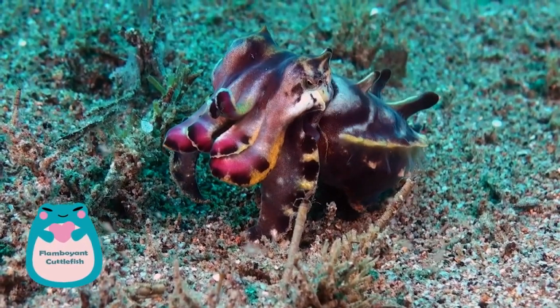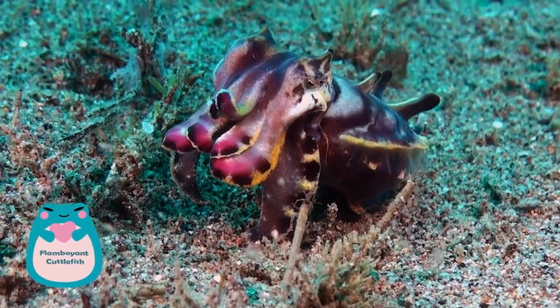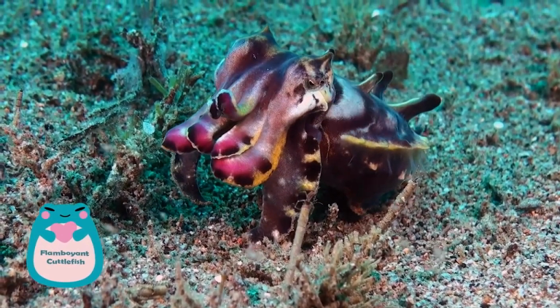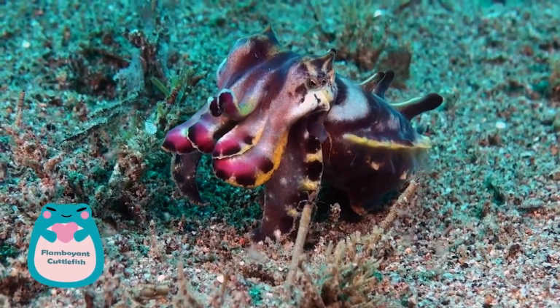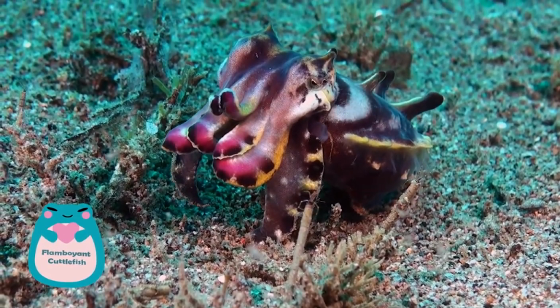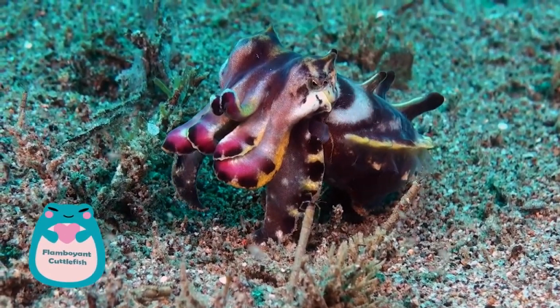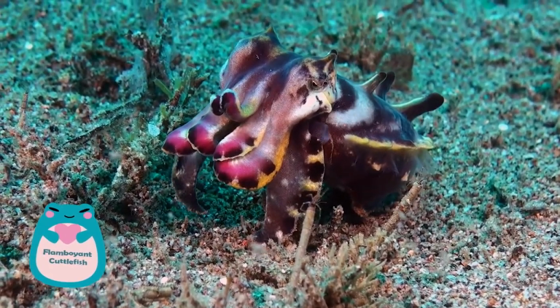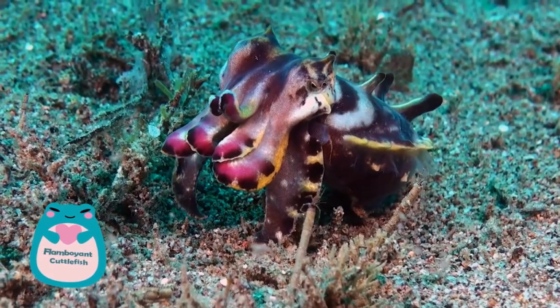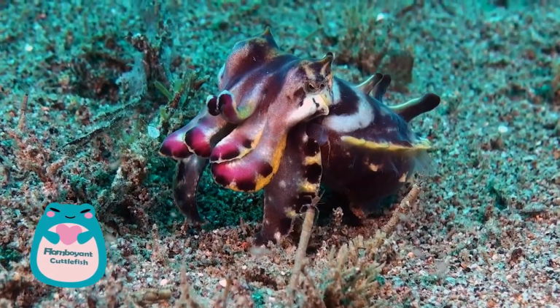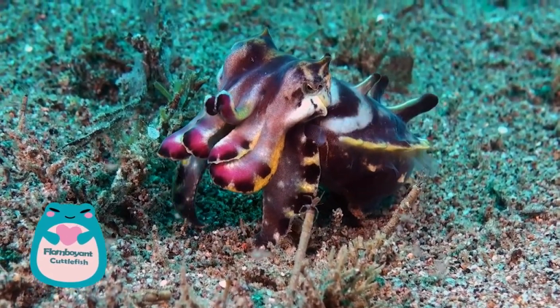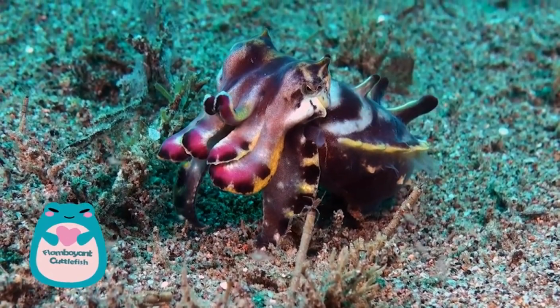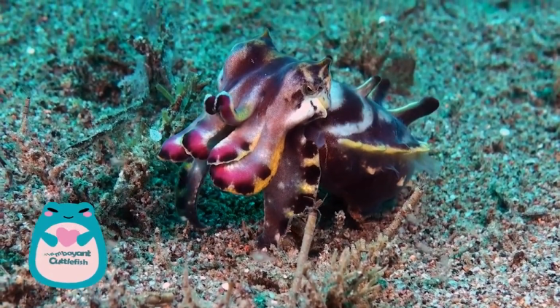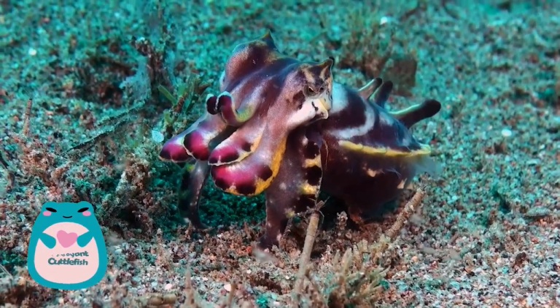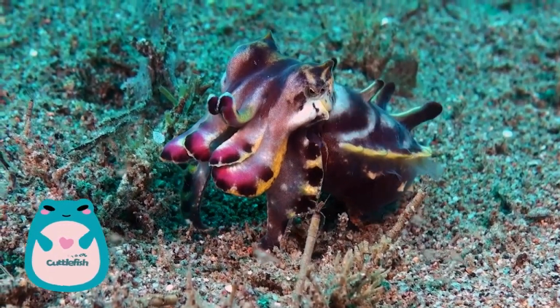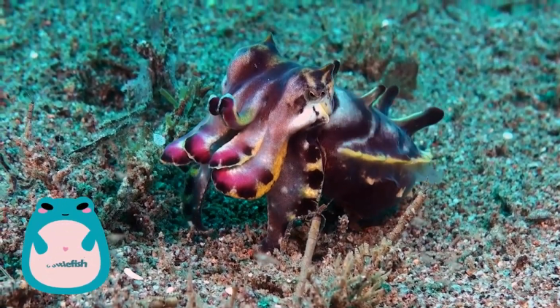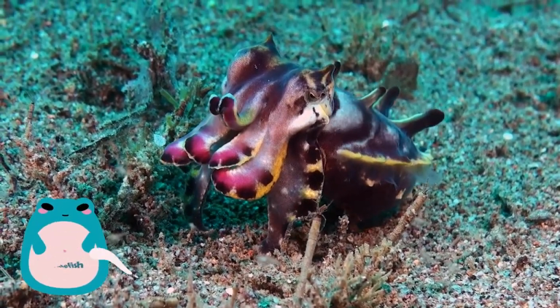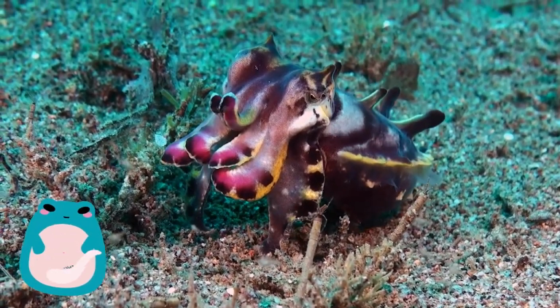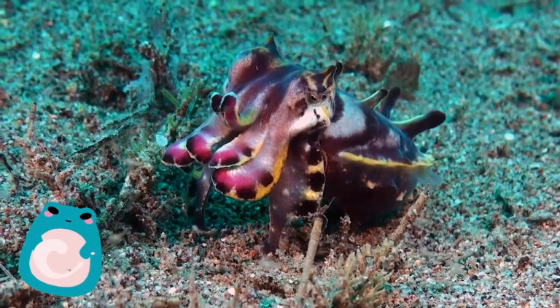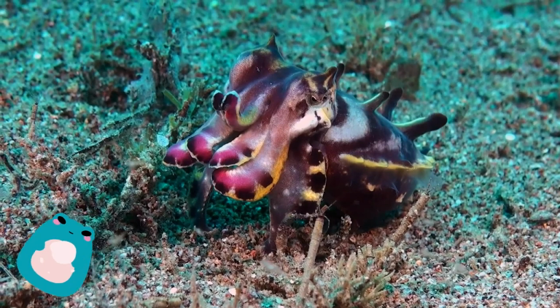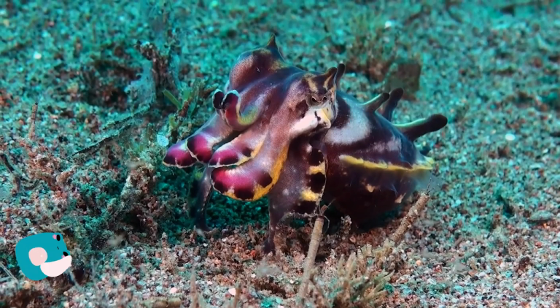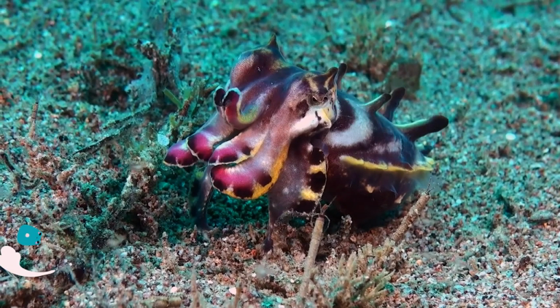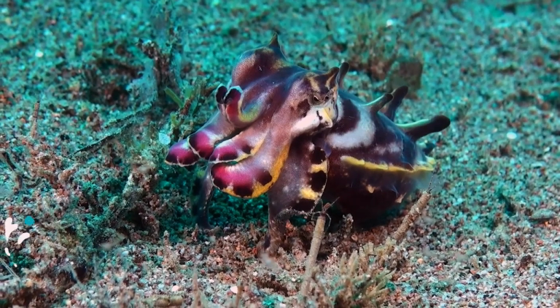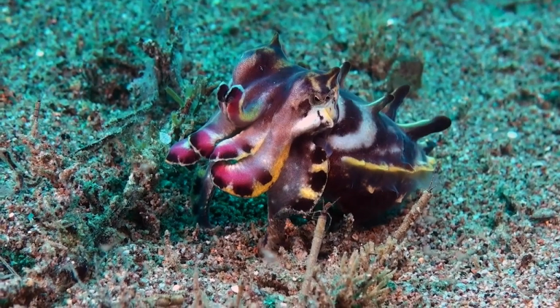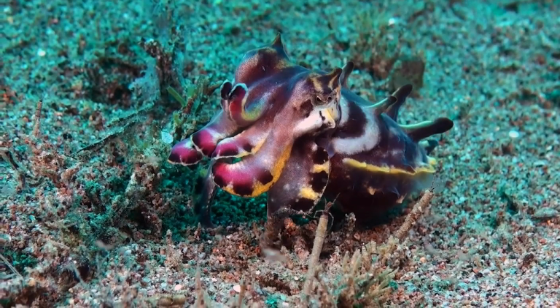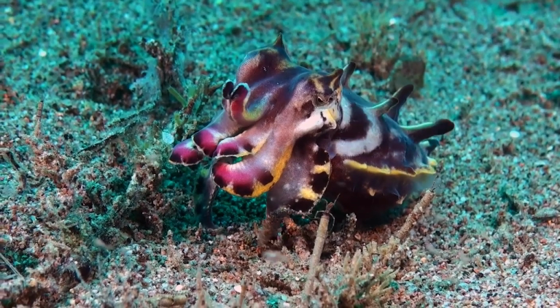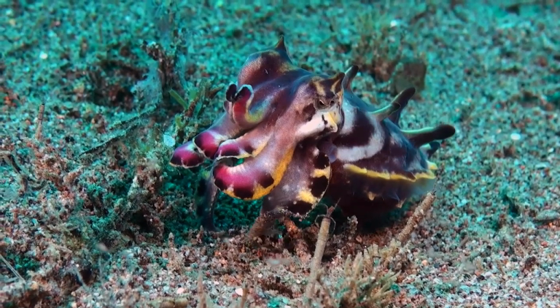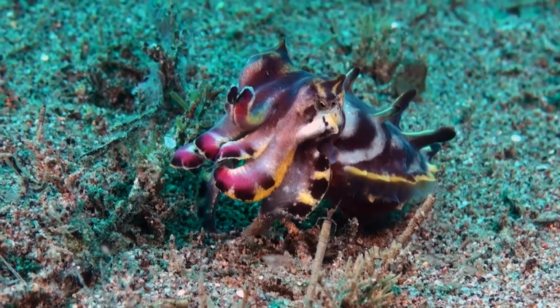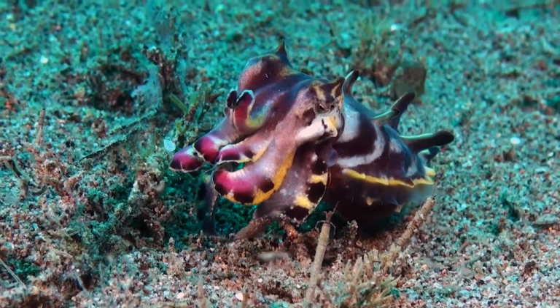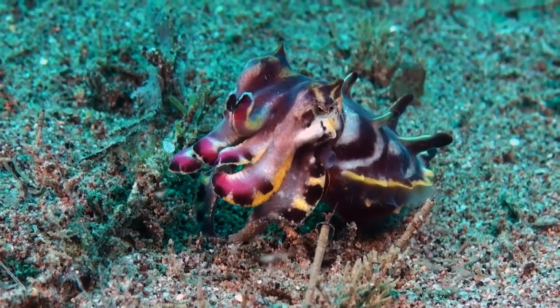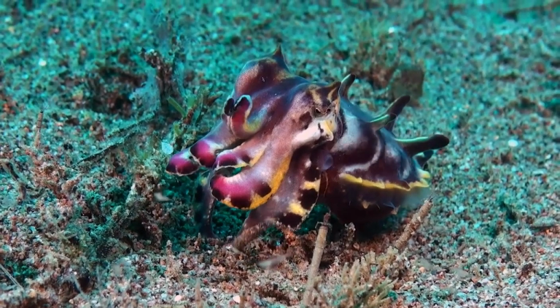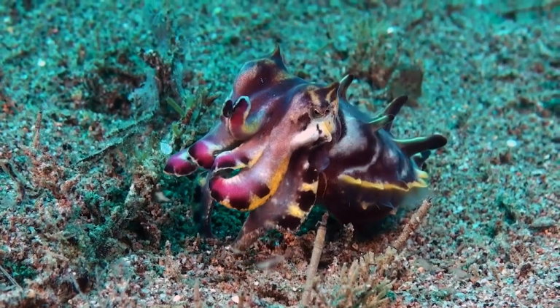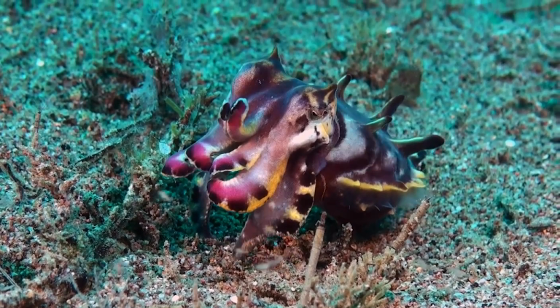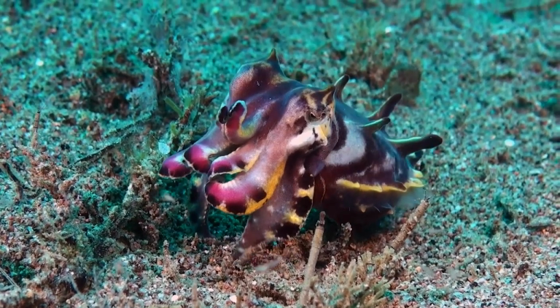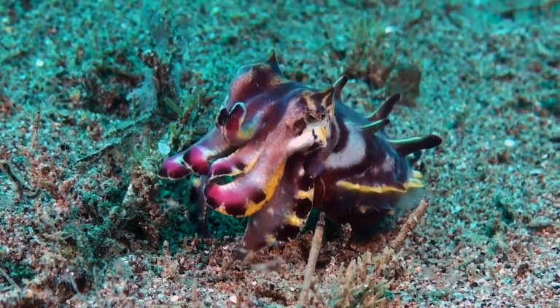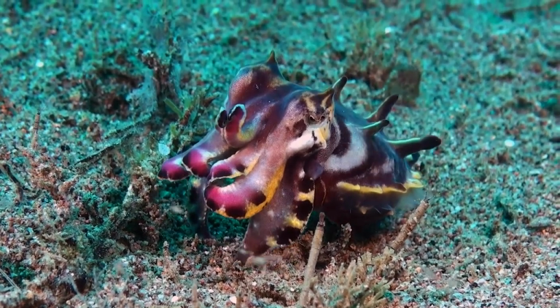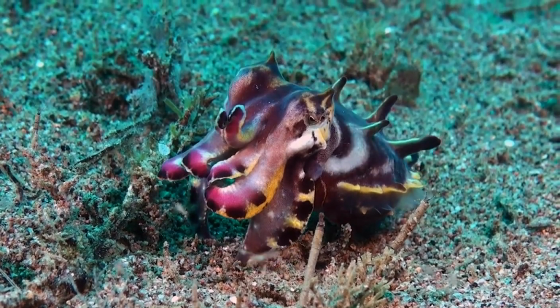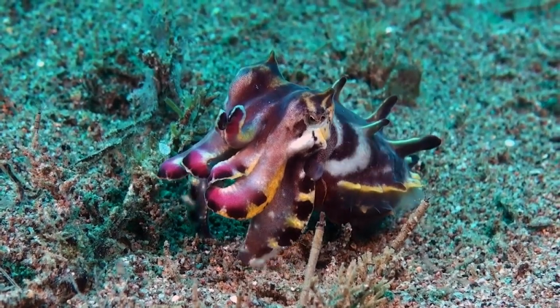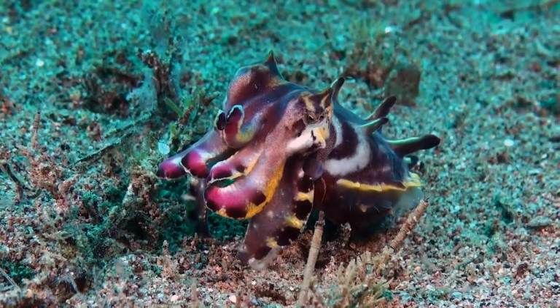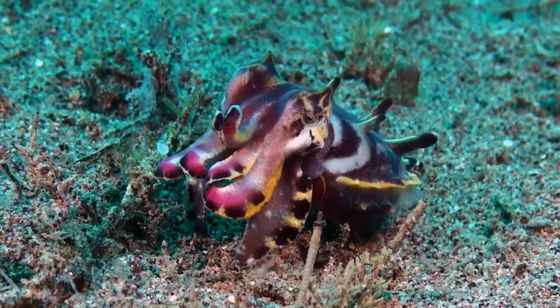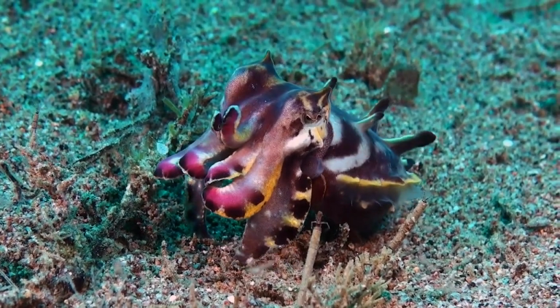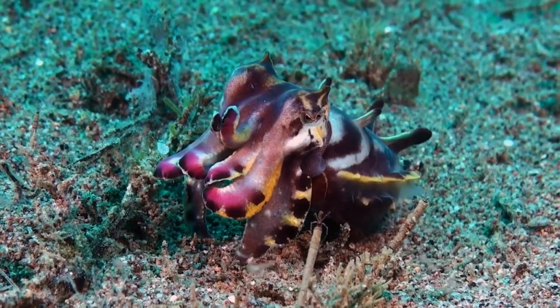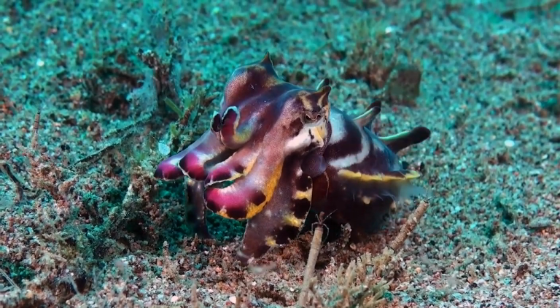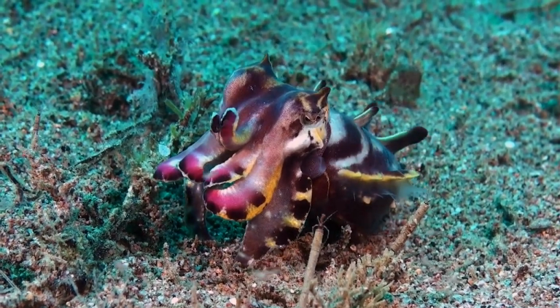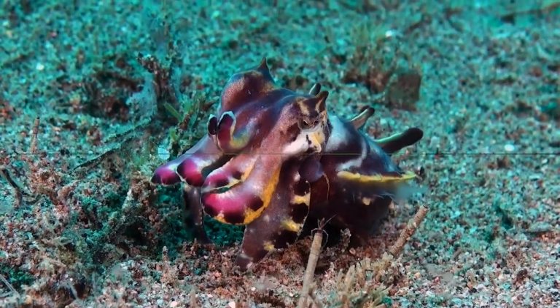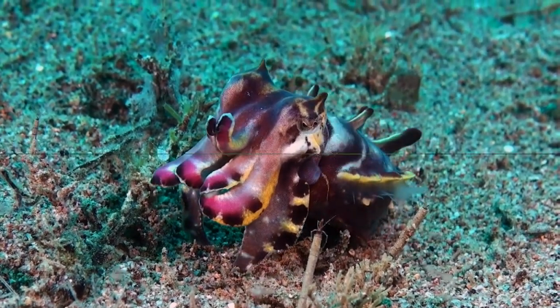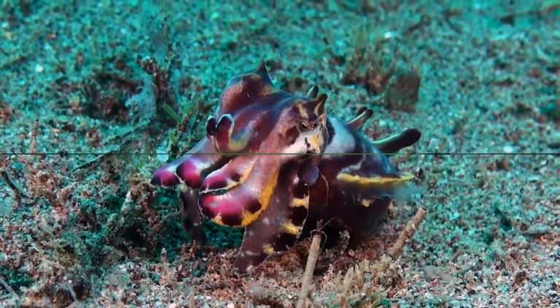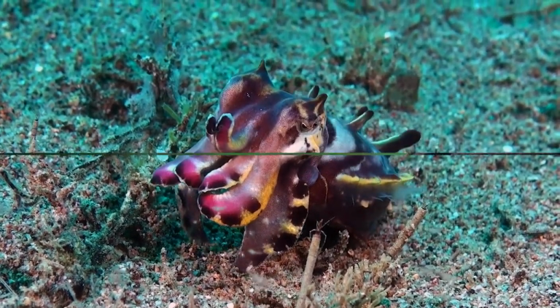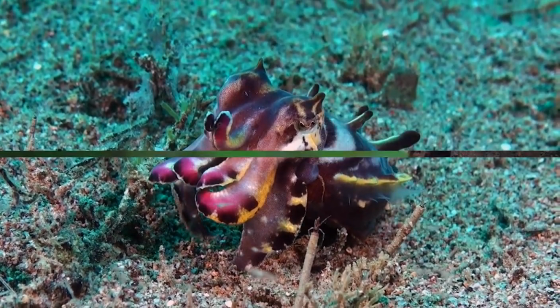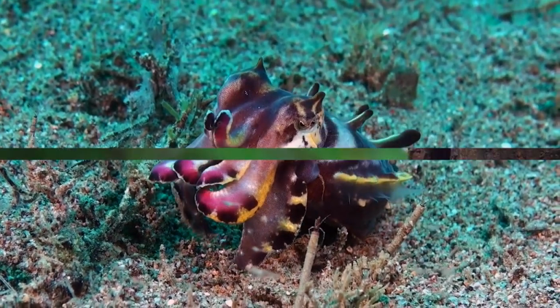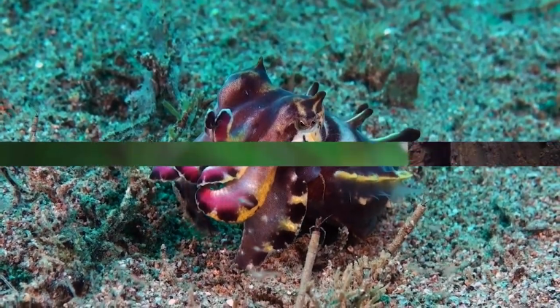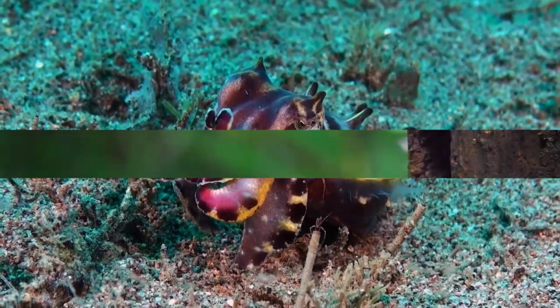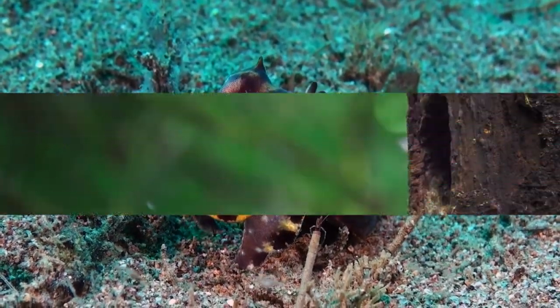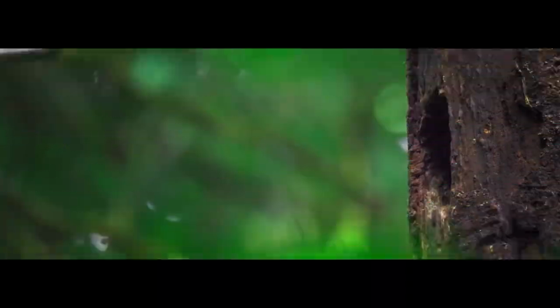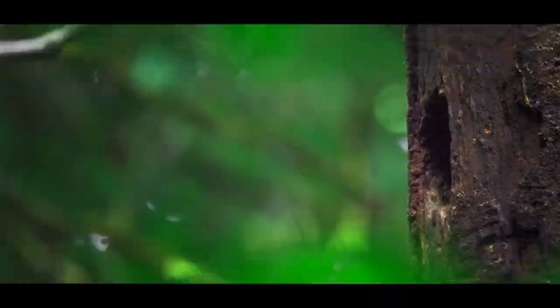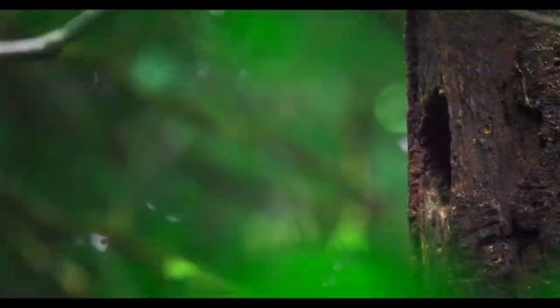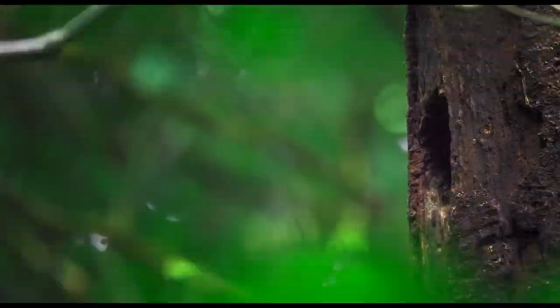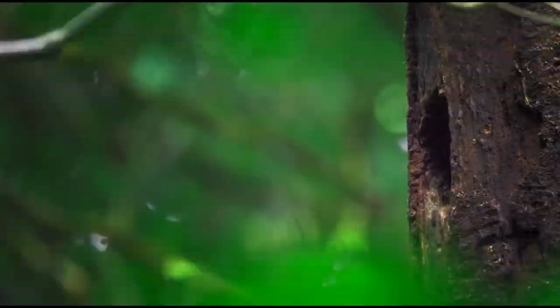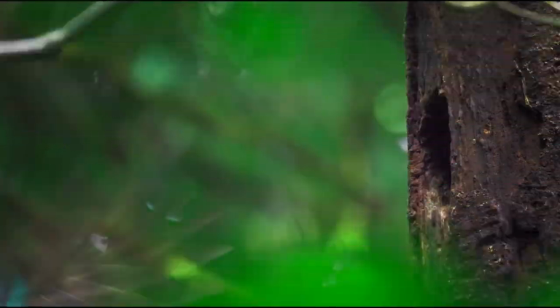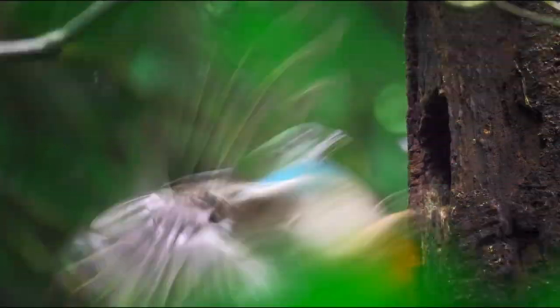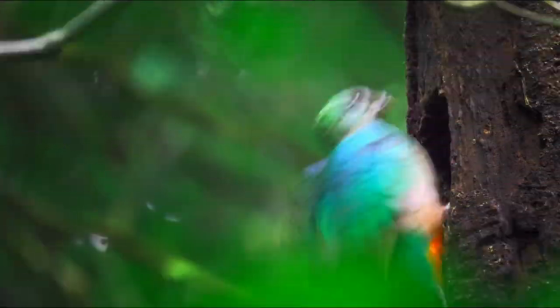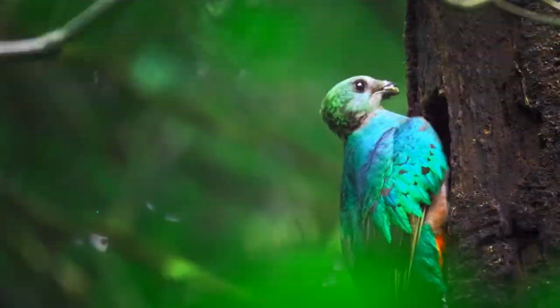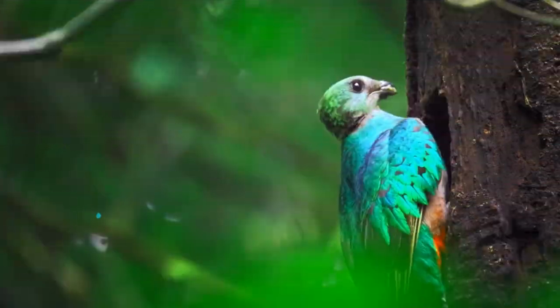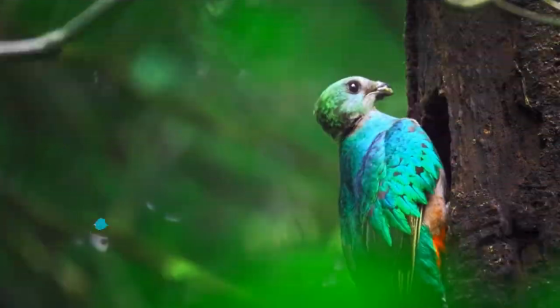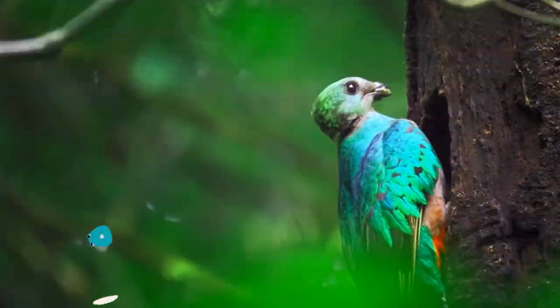The number two spot is reserved for the flamboyant cuttlefish. Living up to its name, this creature displays a spectacular array of shifting colors and patterns across its body.